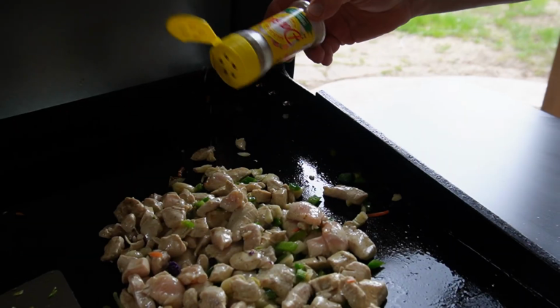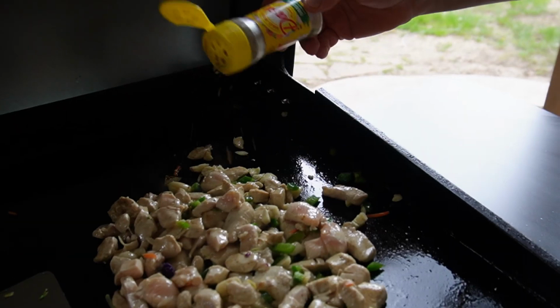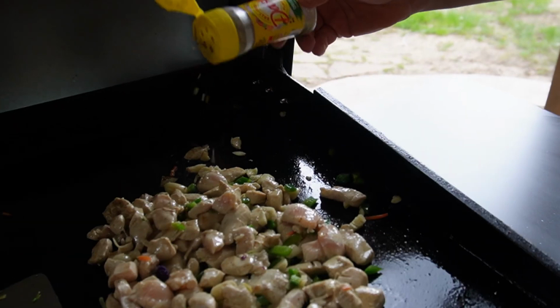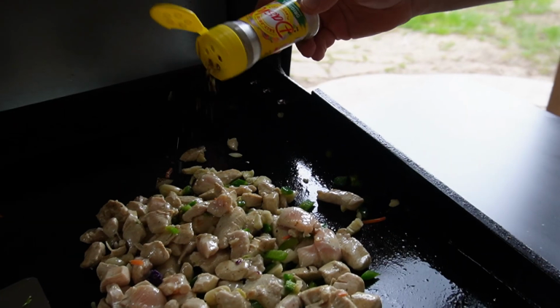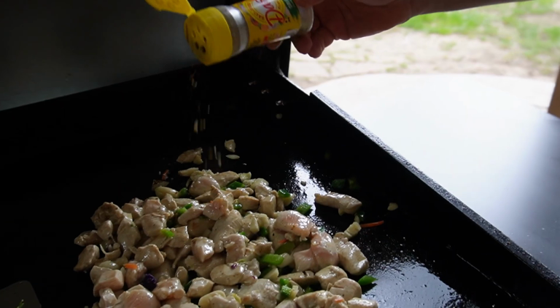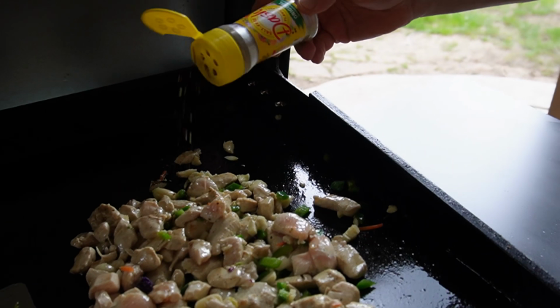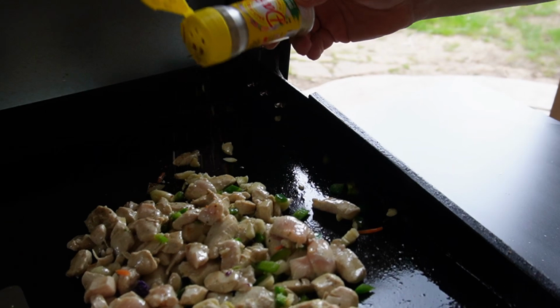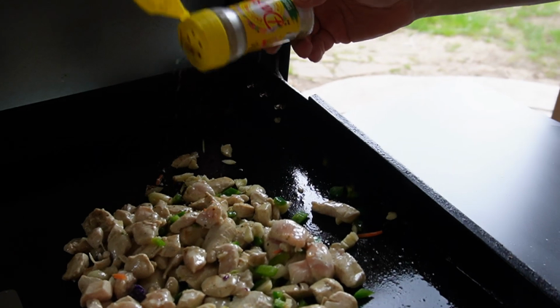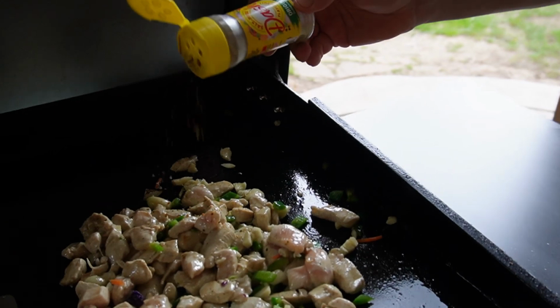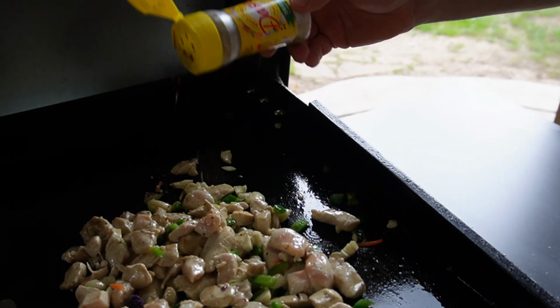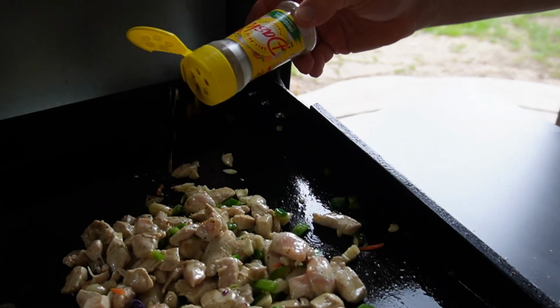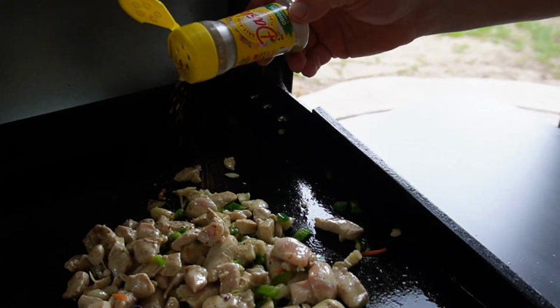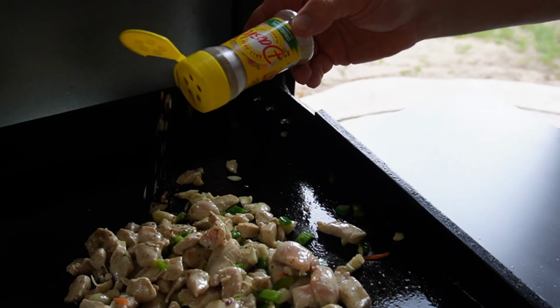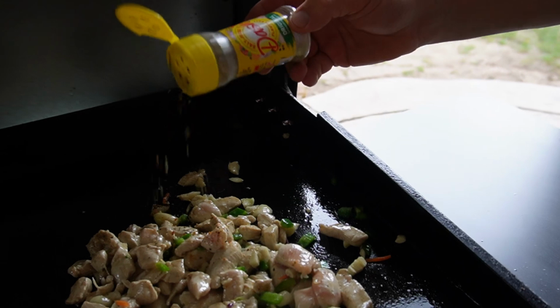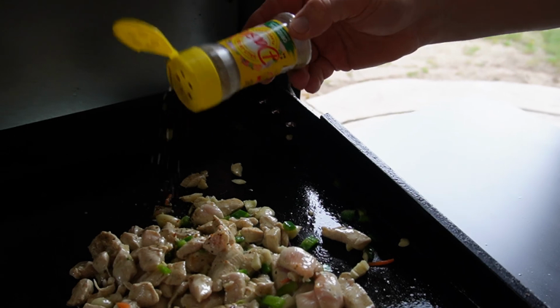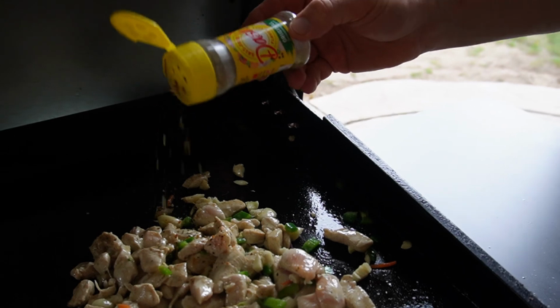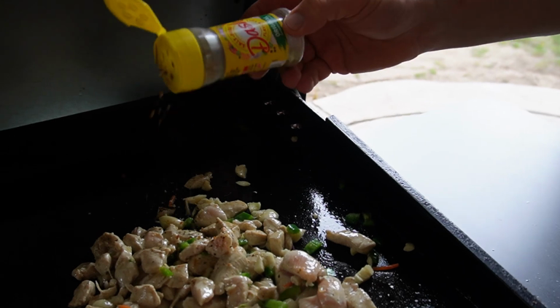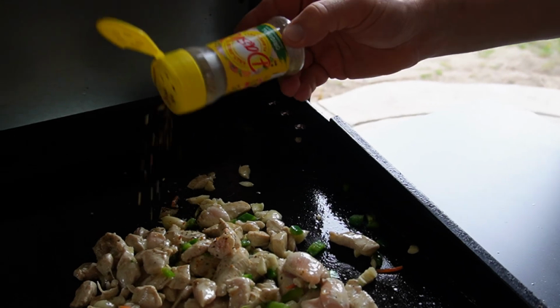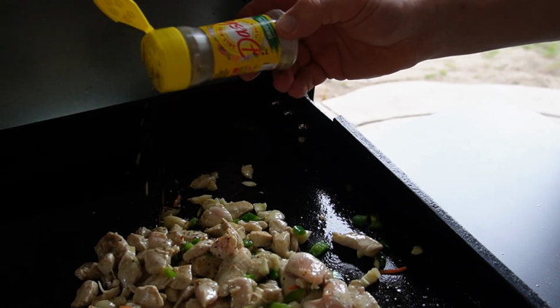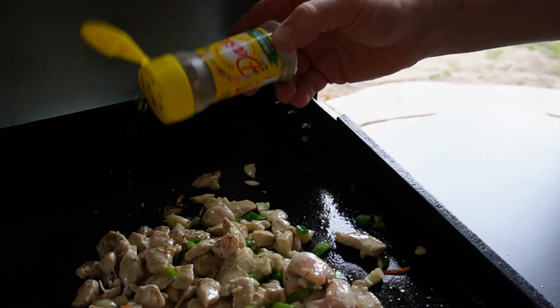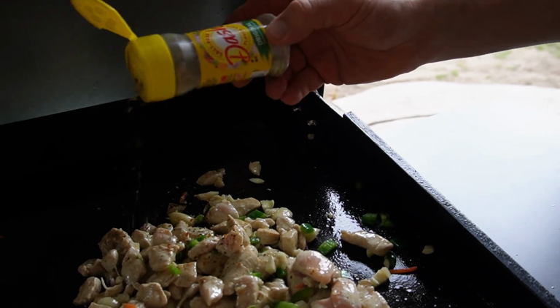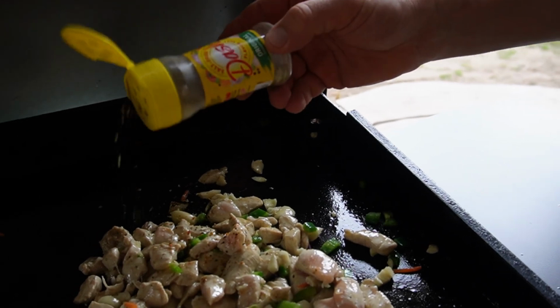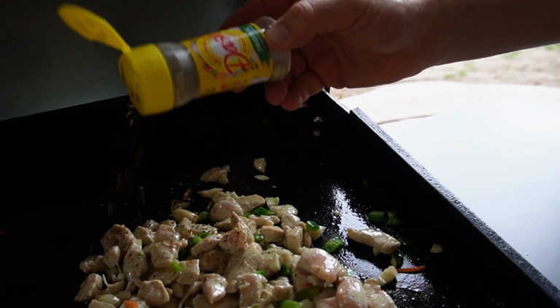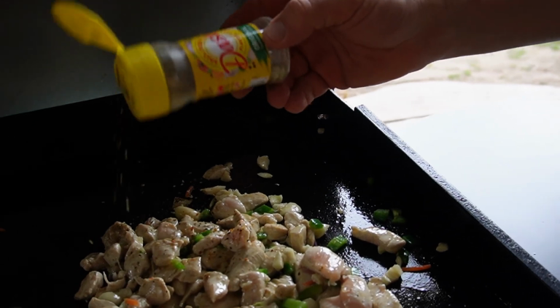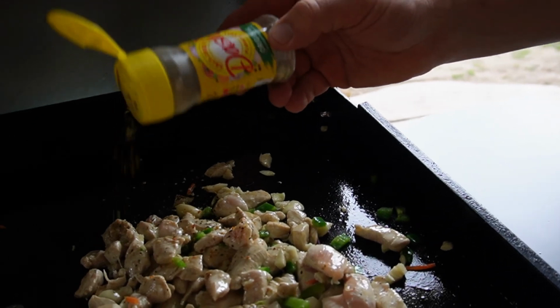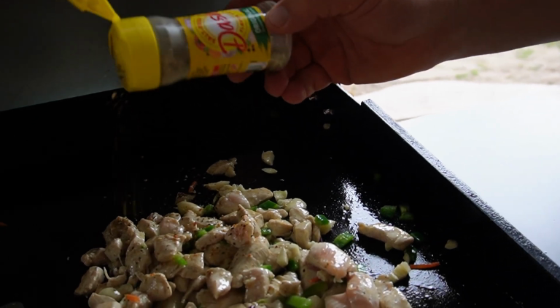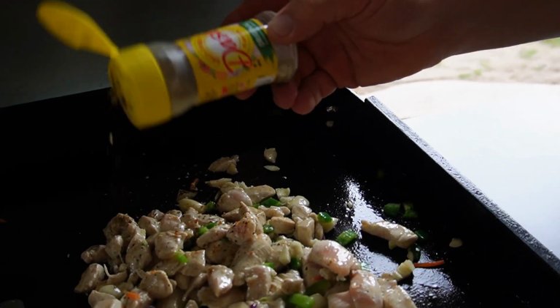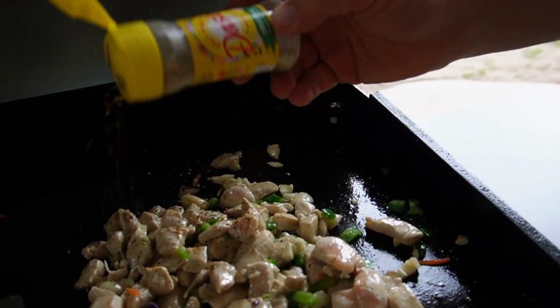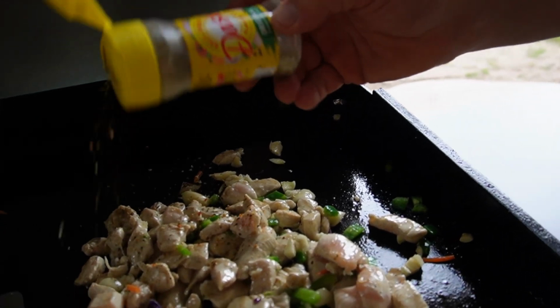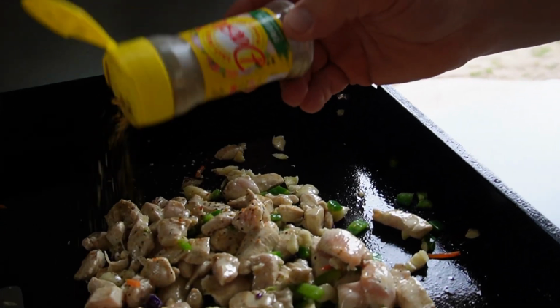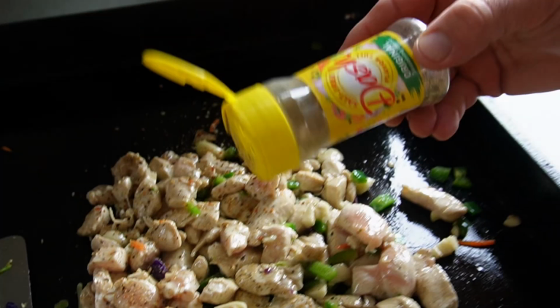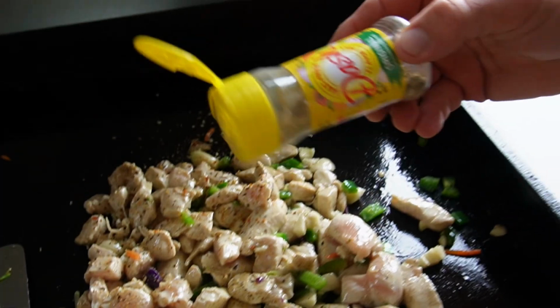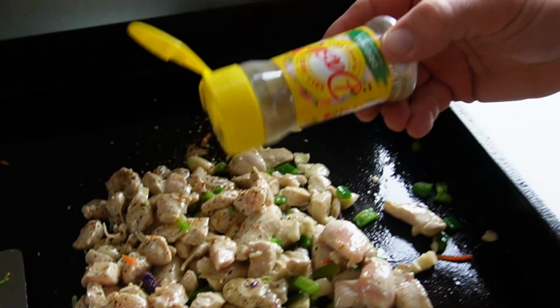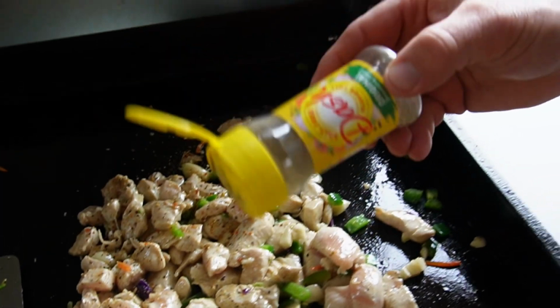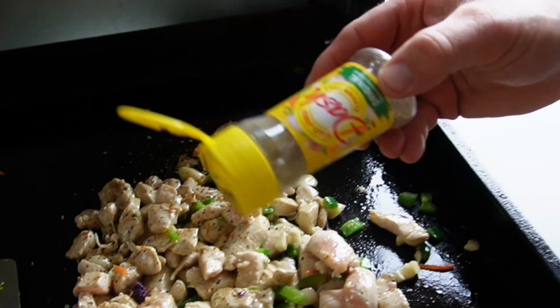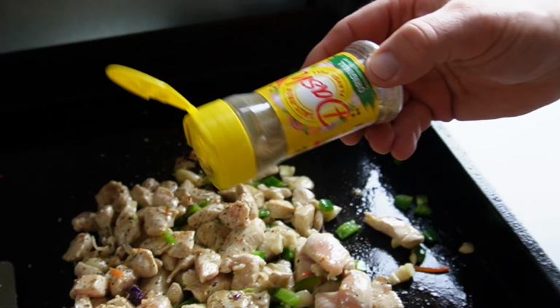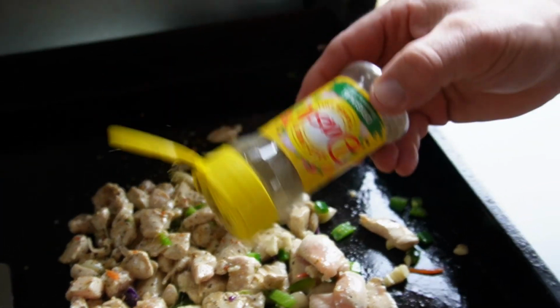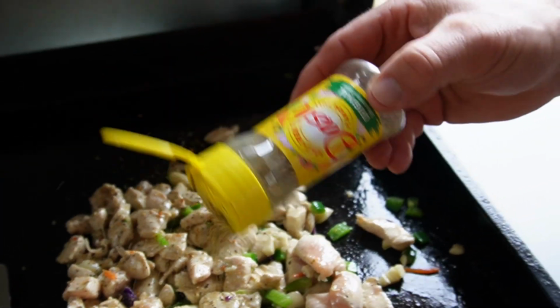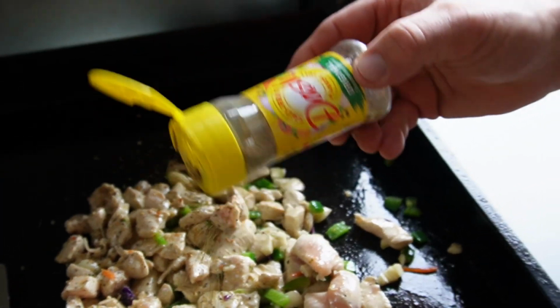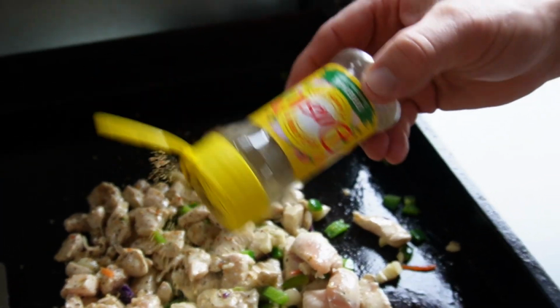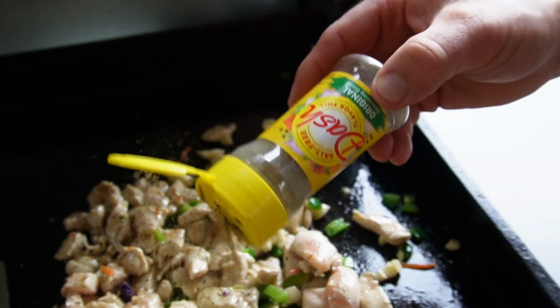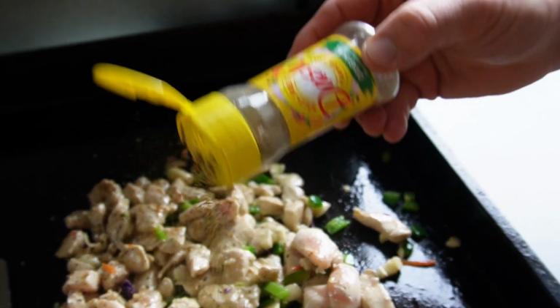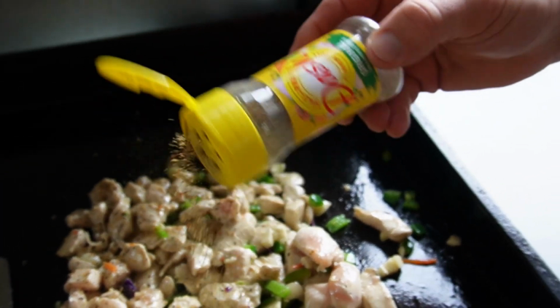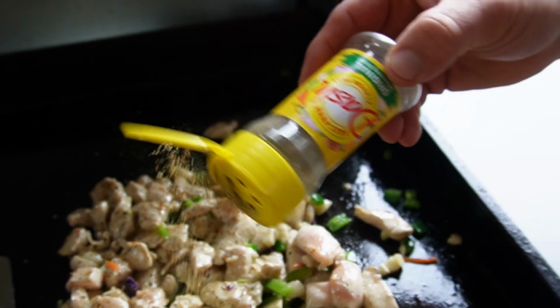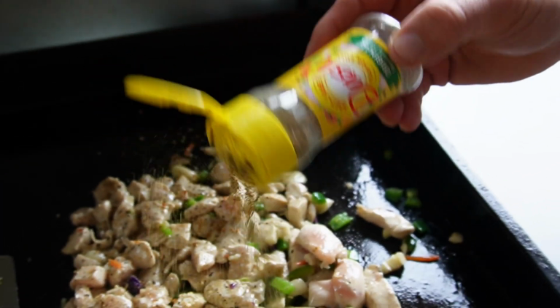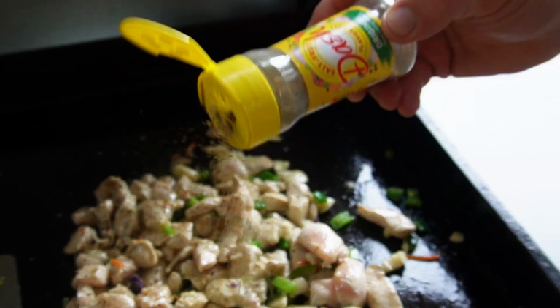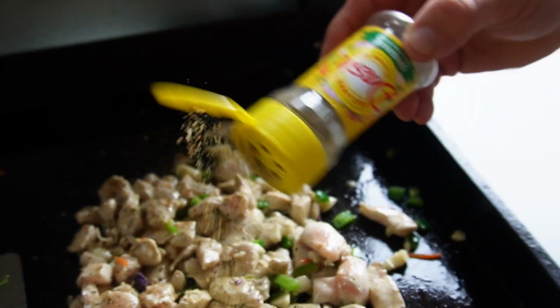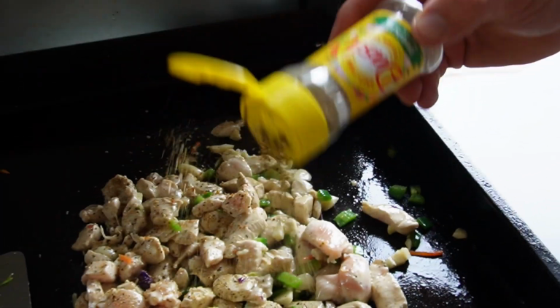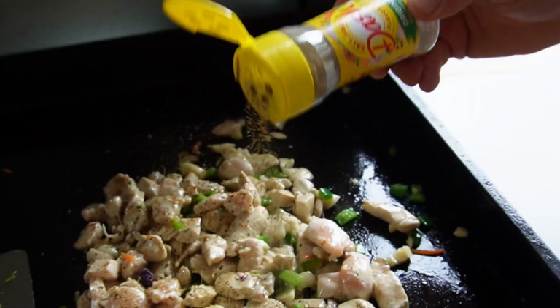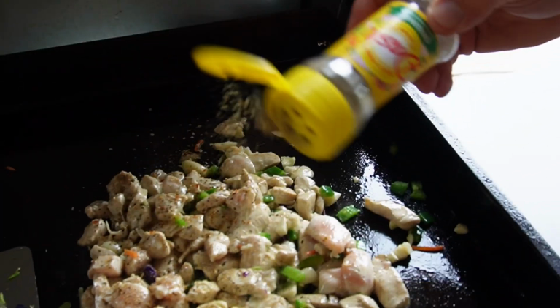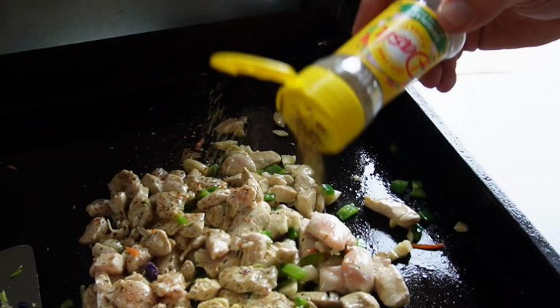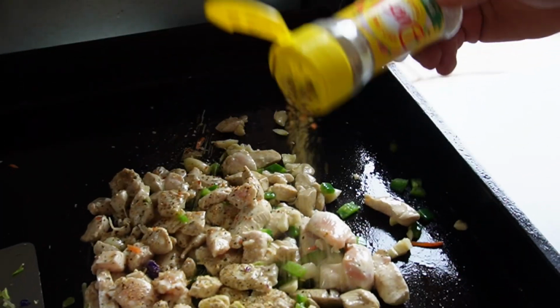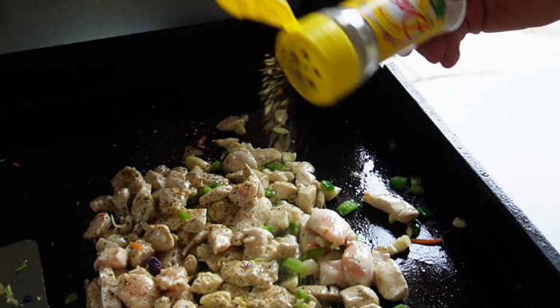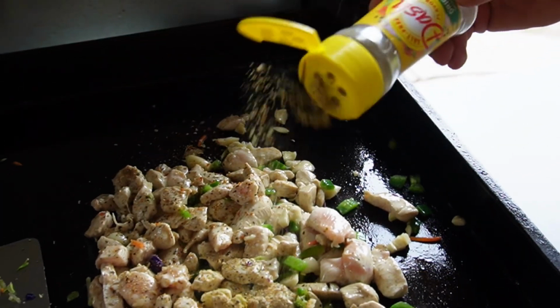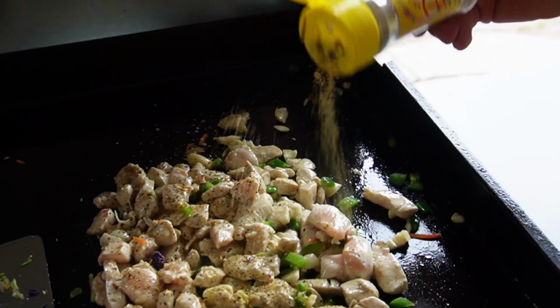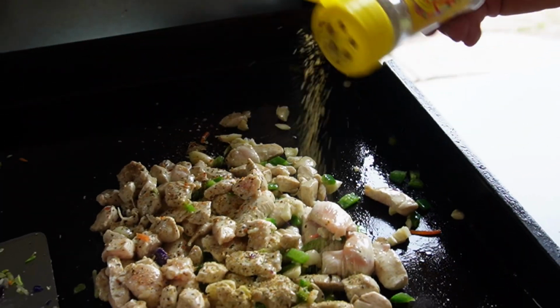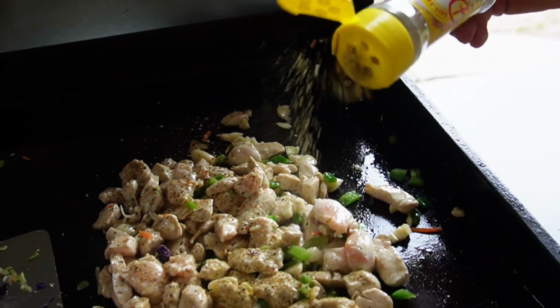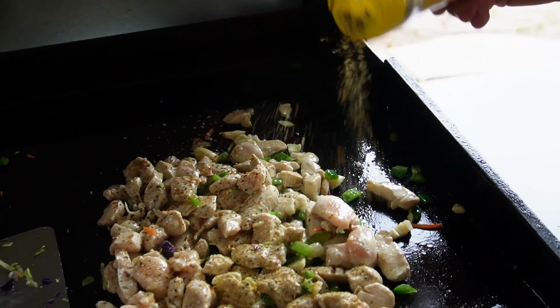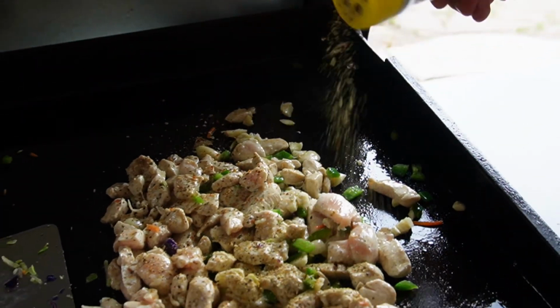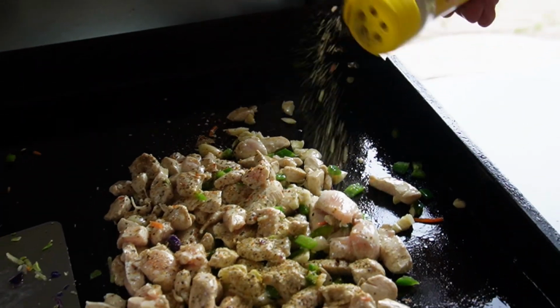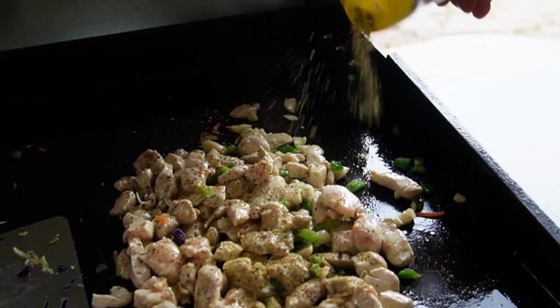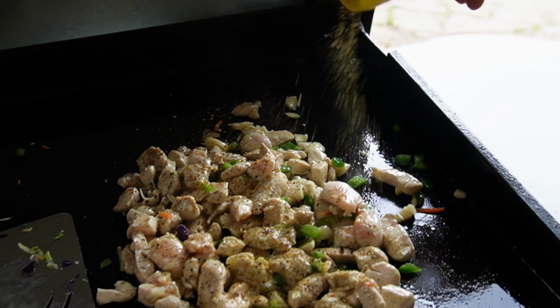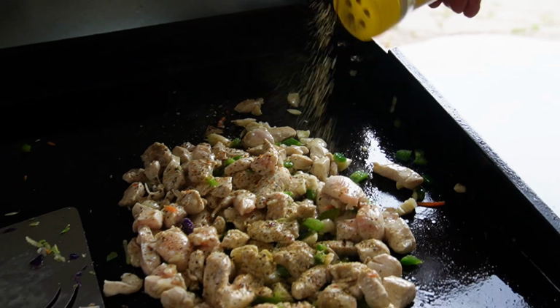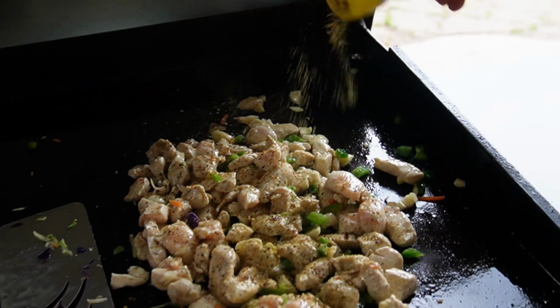Chicken looking good. I don't think I ever season mine the same way. Today we're using the Dash original.